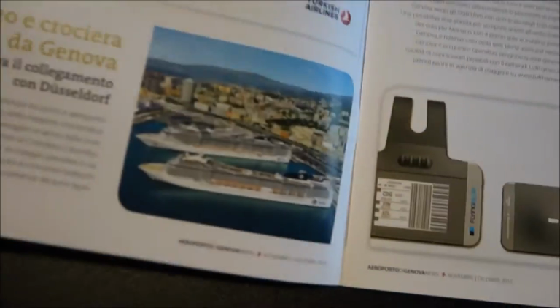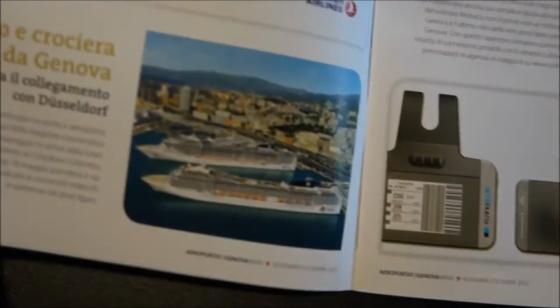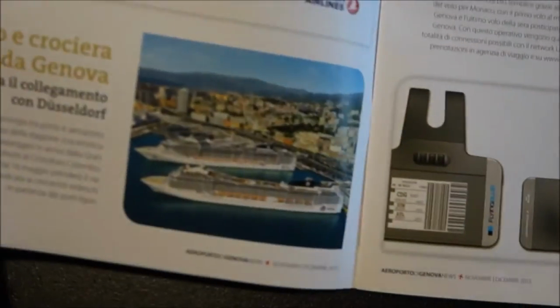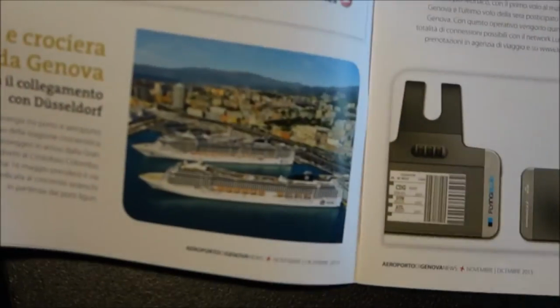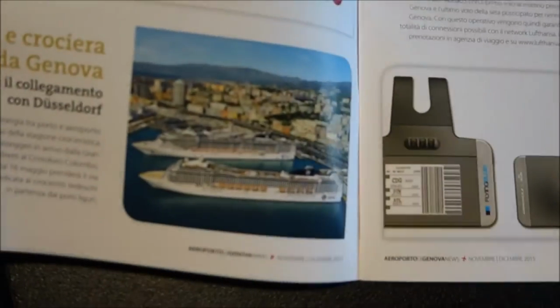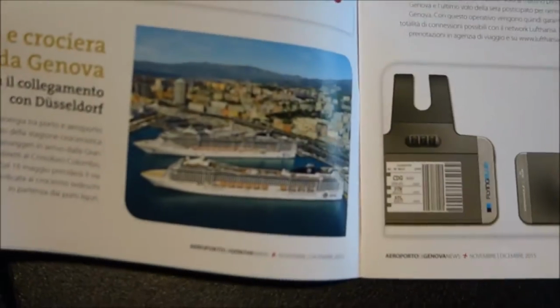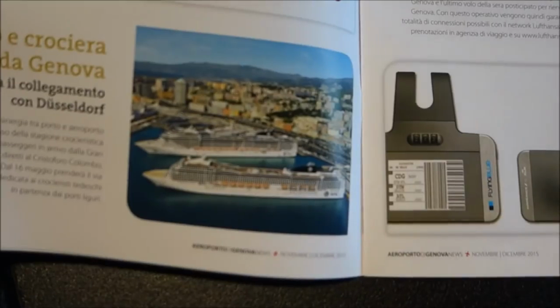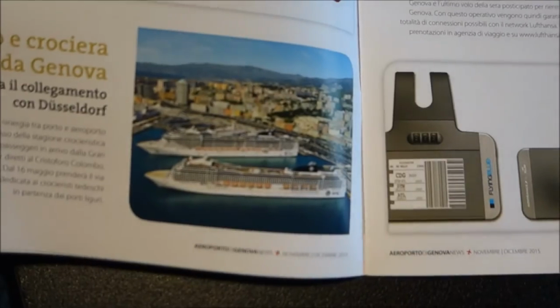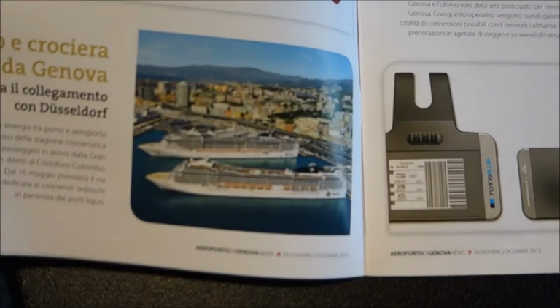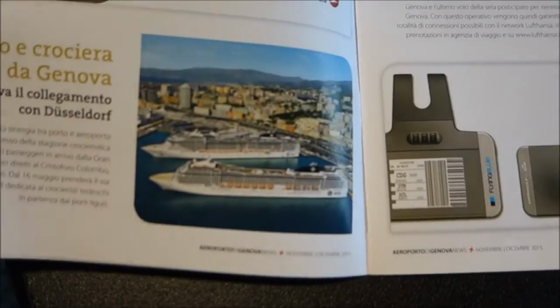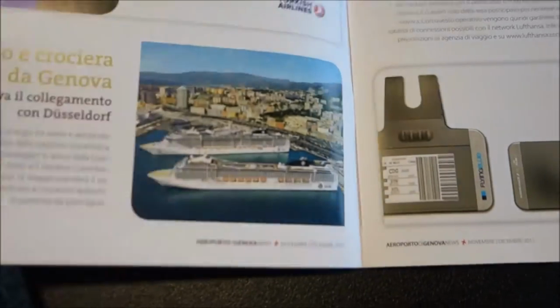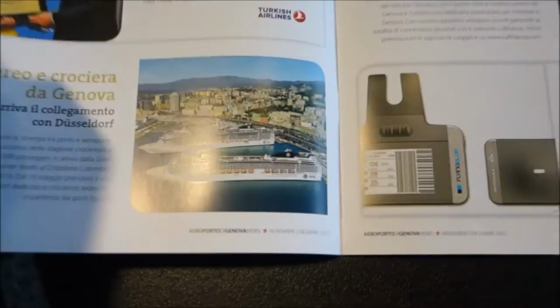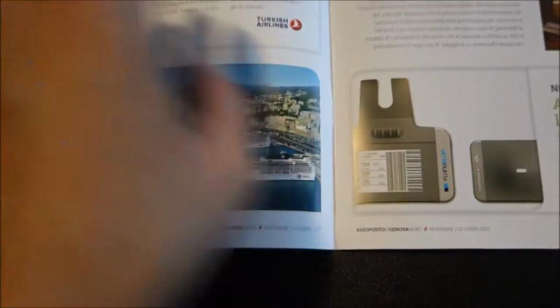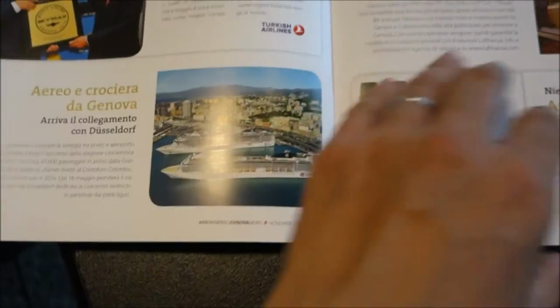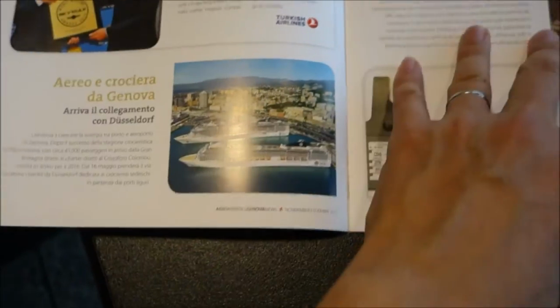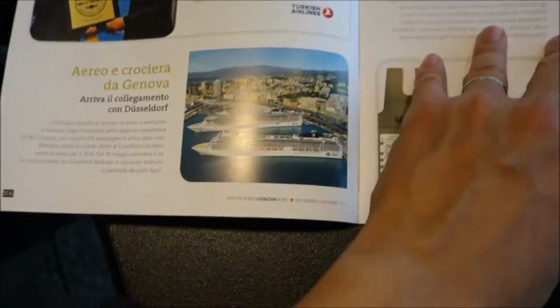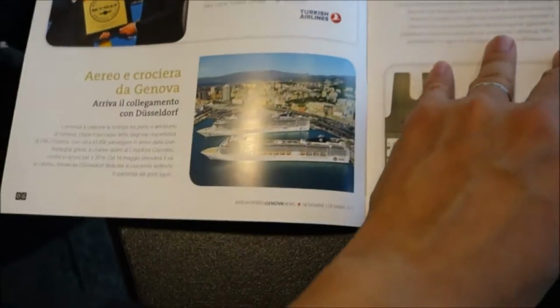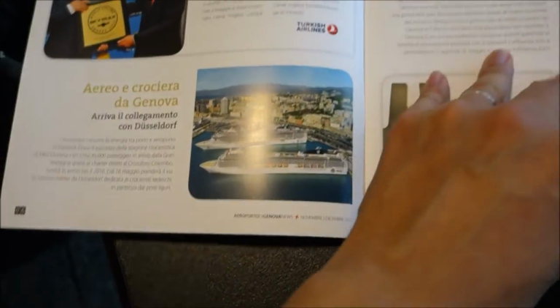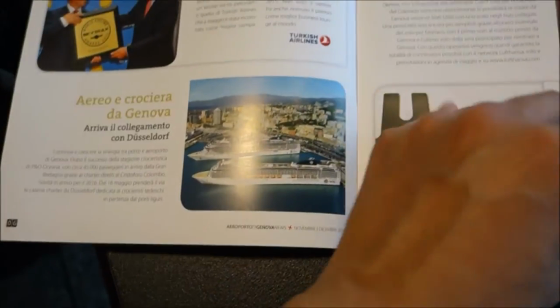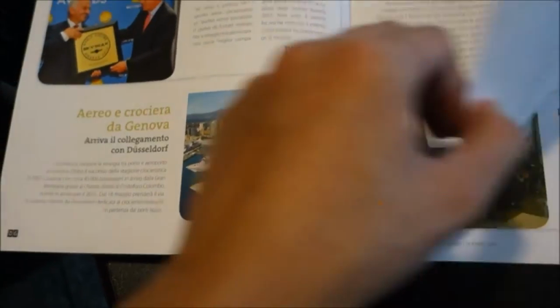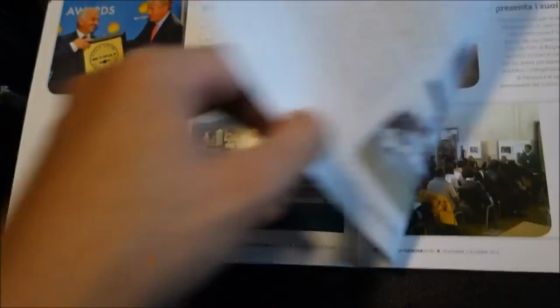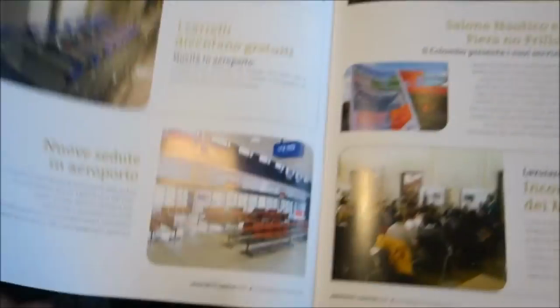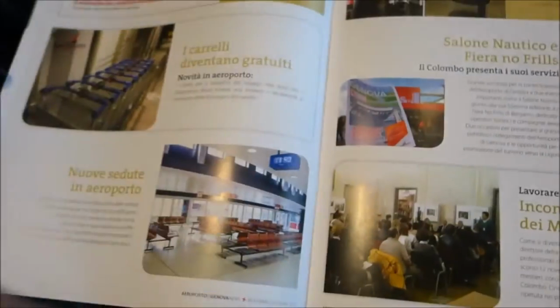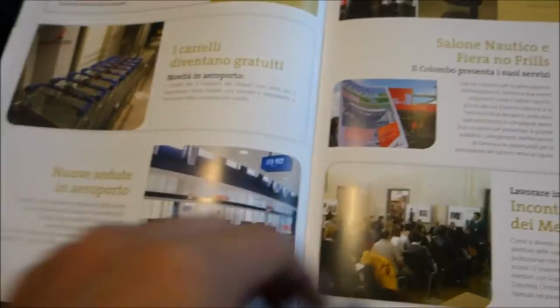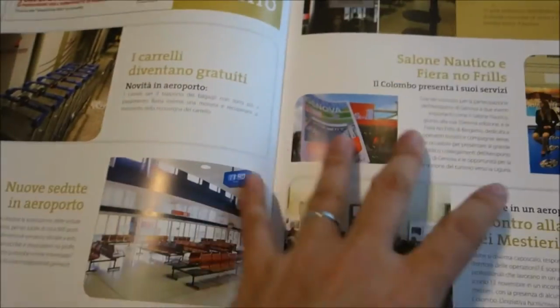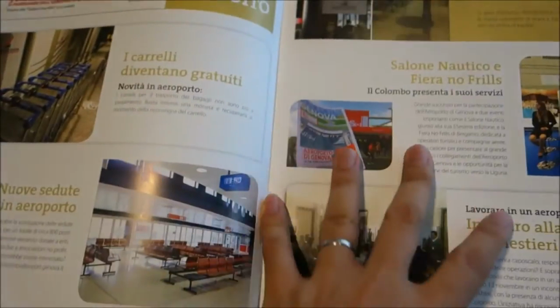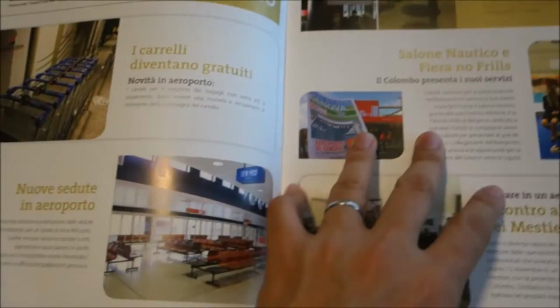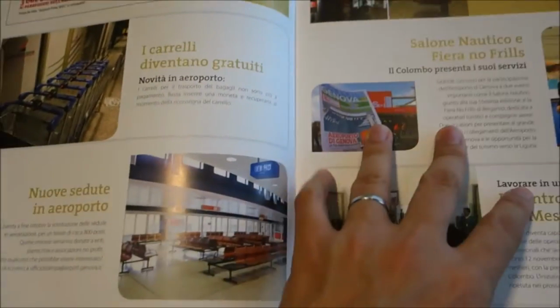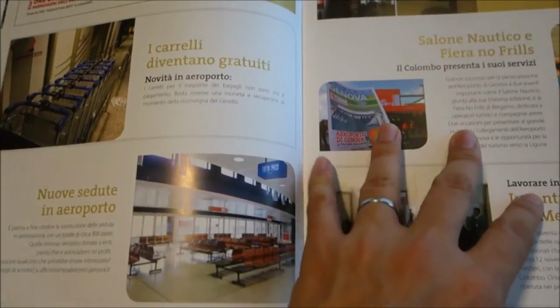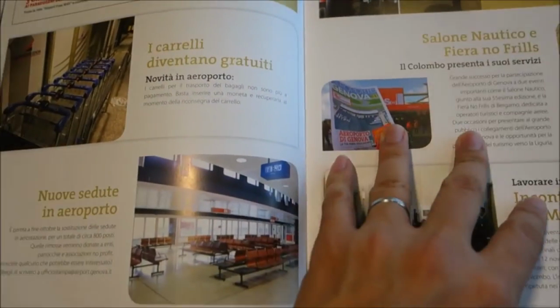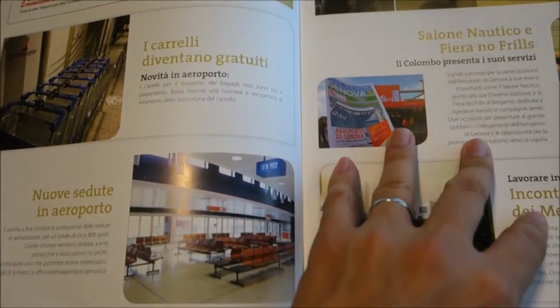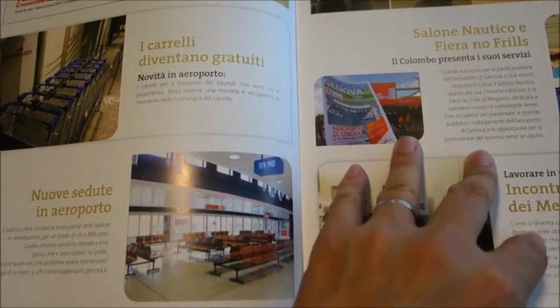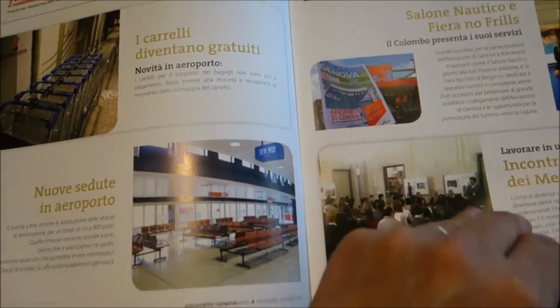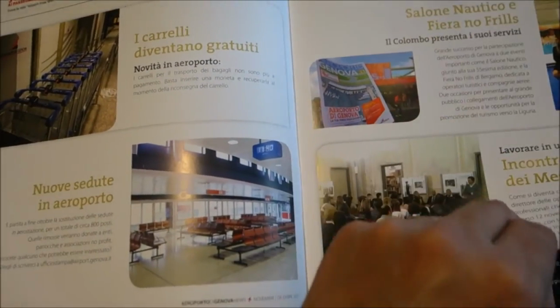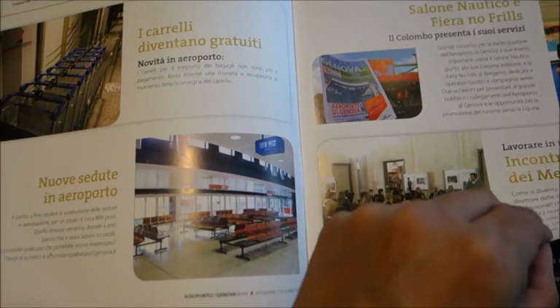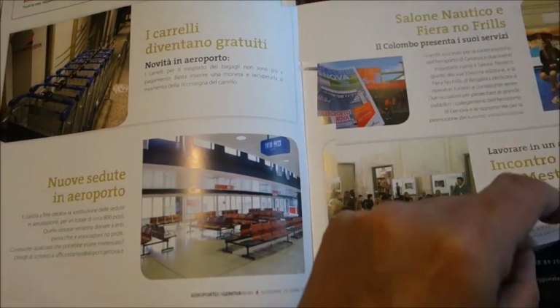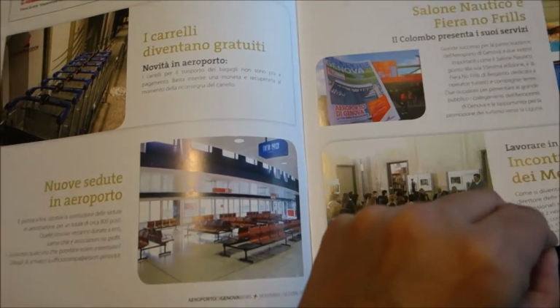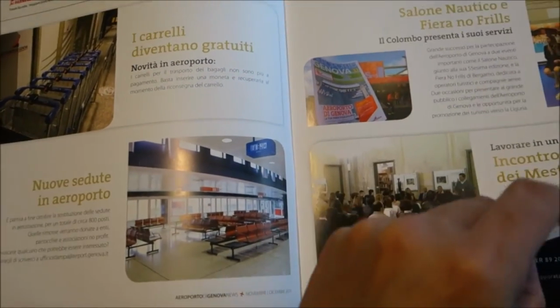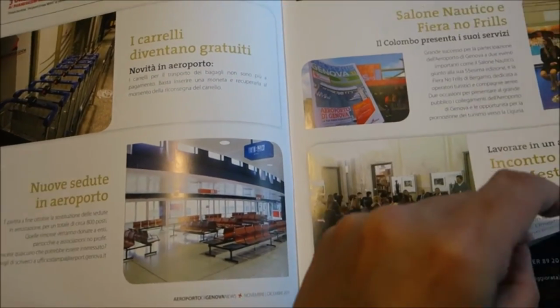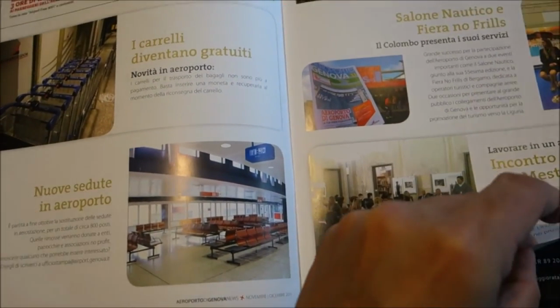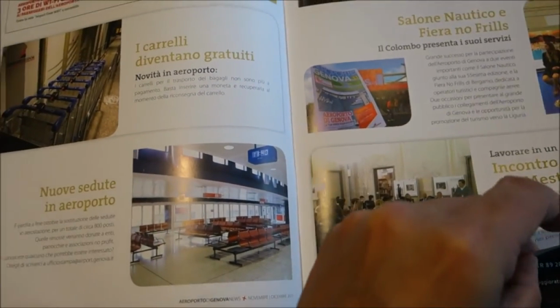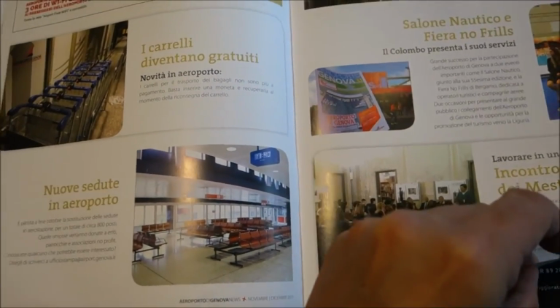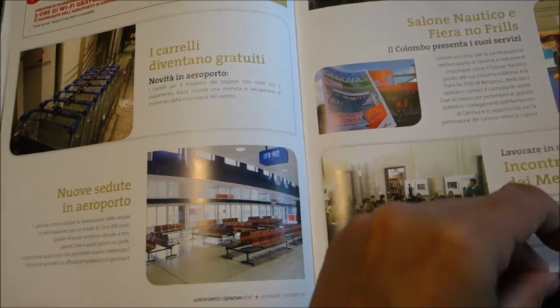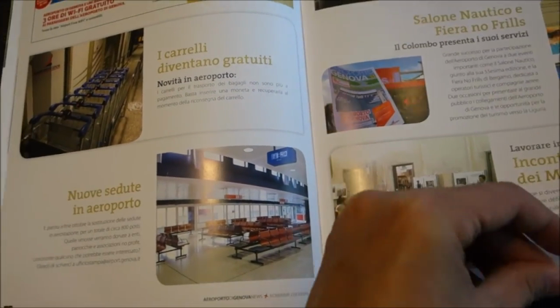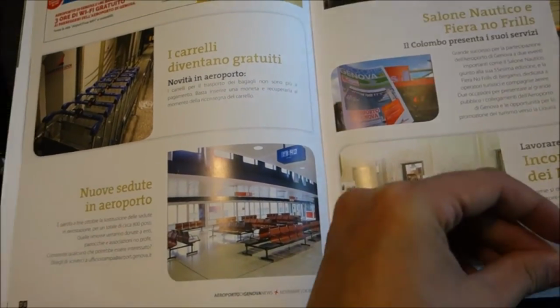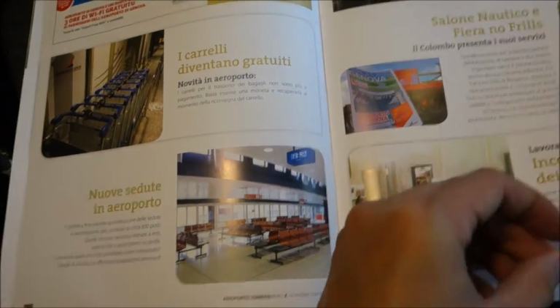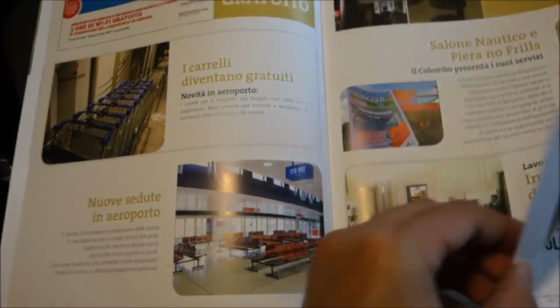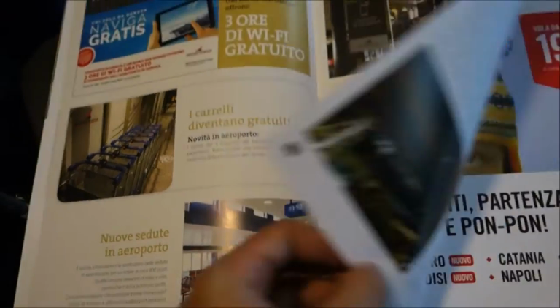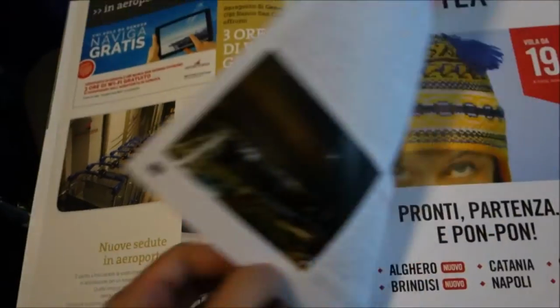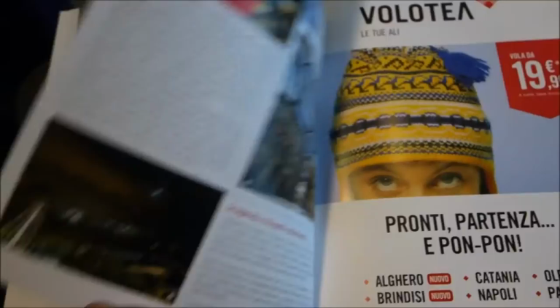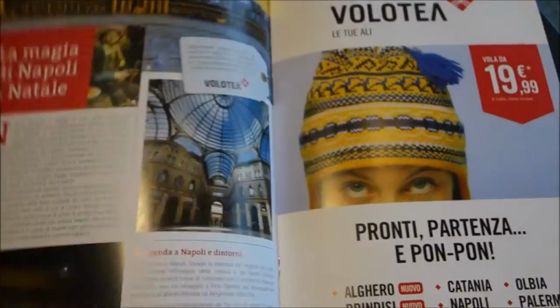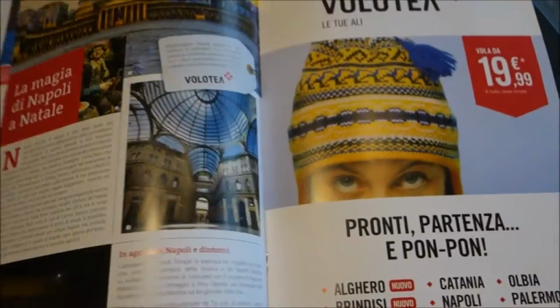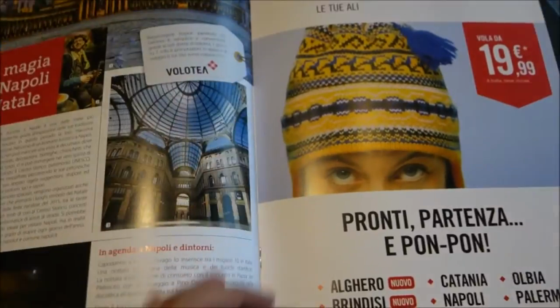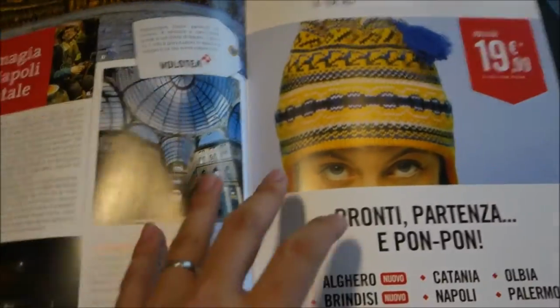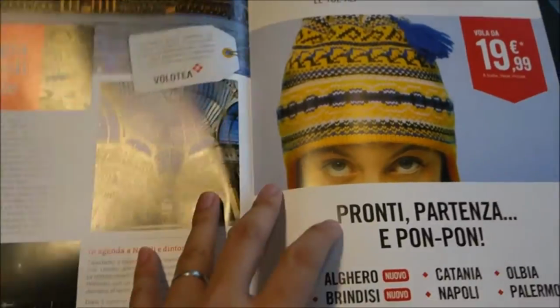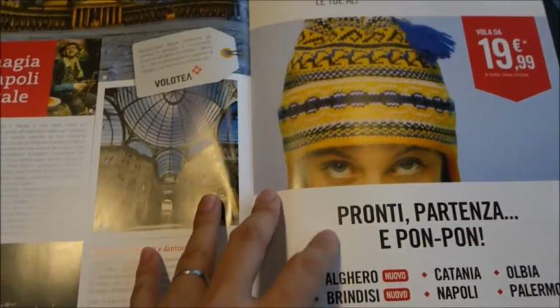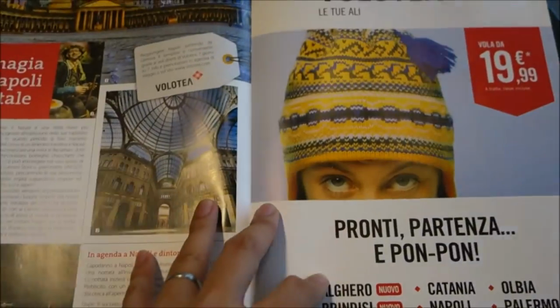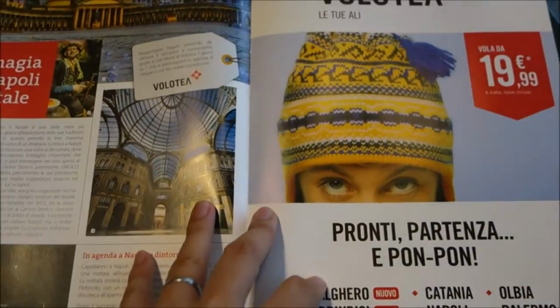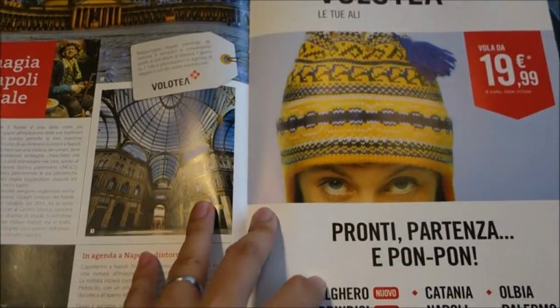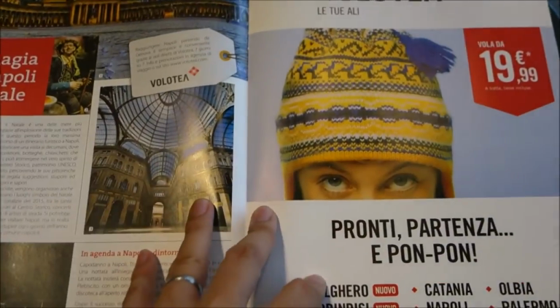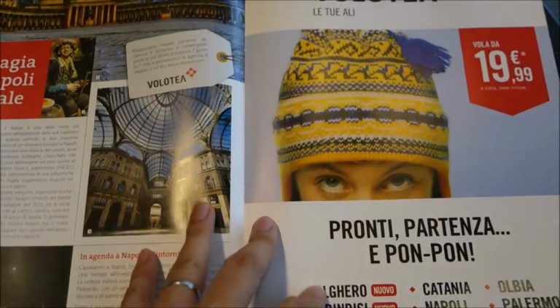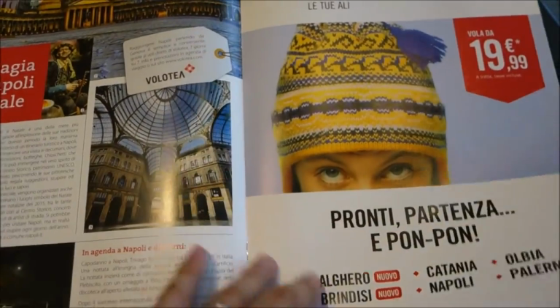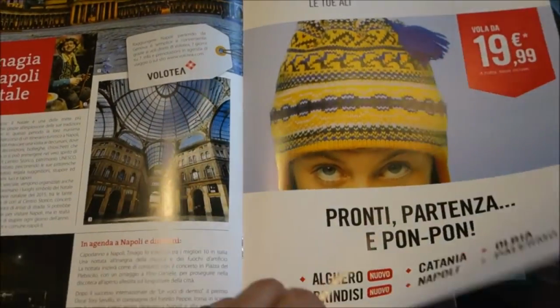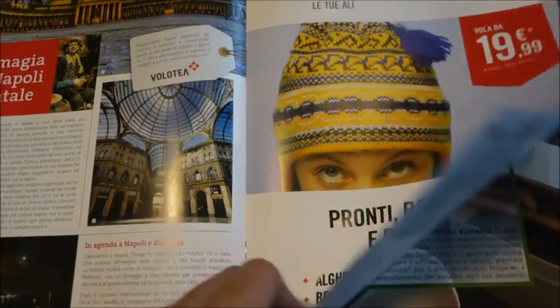MSC Cruises has a big presence in Genoa — it's pretty cool. We sailed from Genoa and enjoyed it very much.